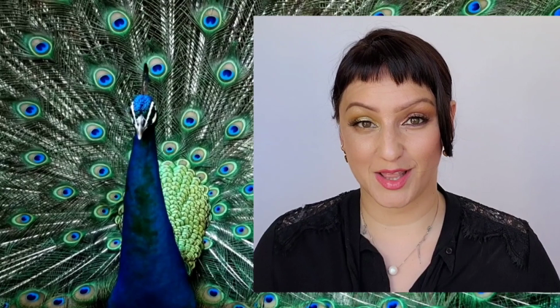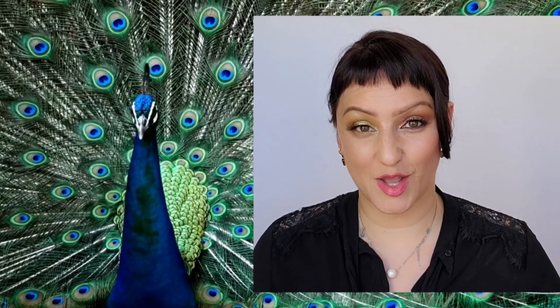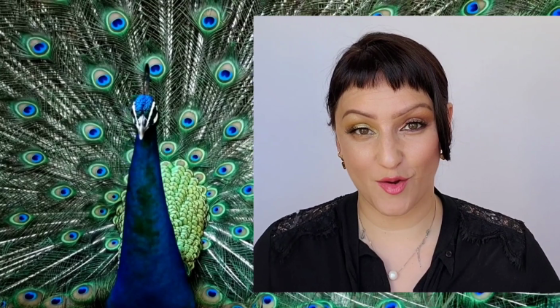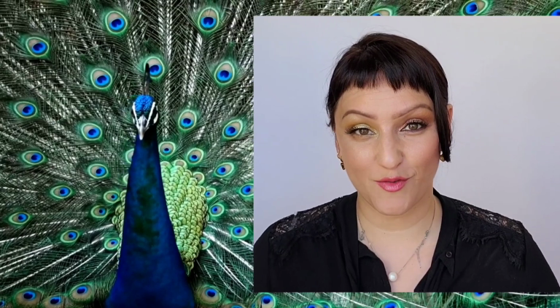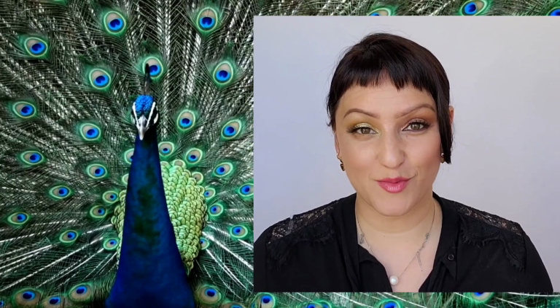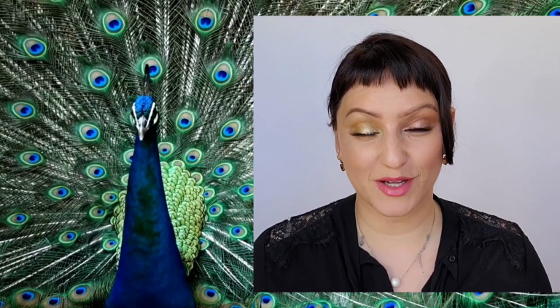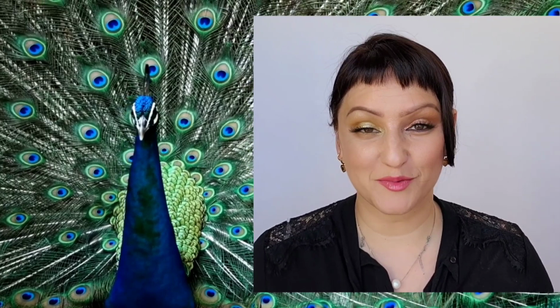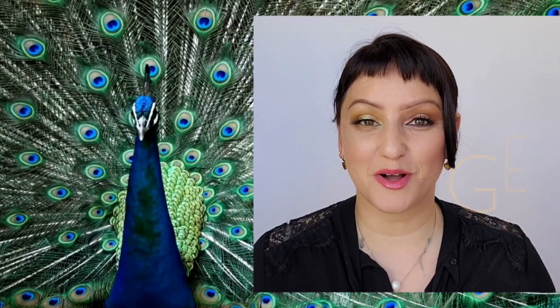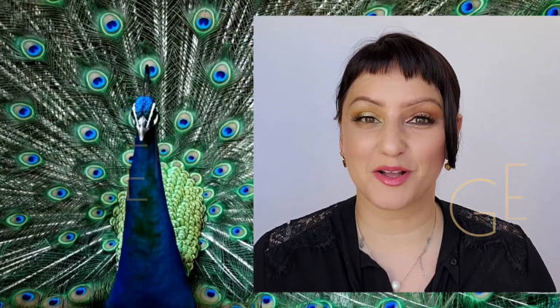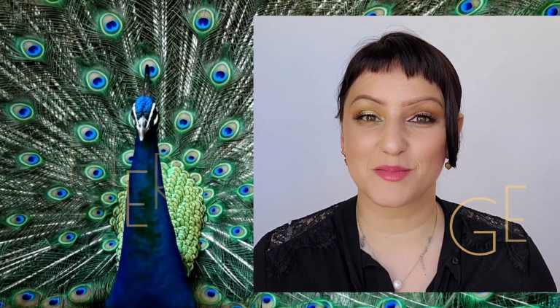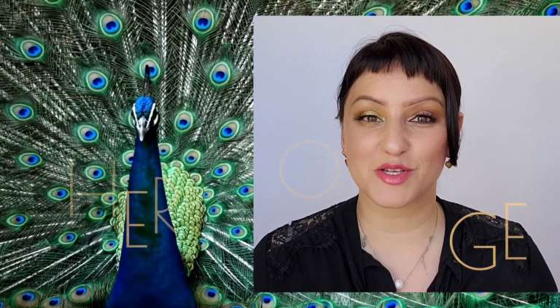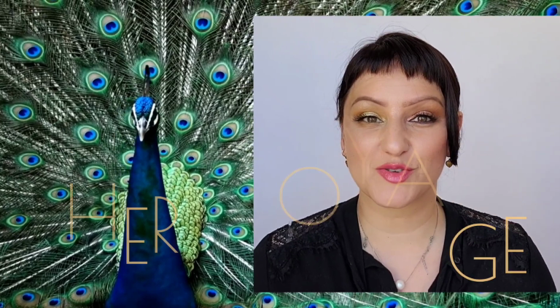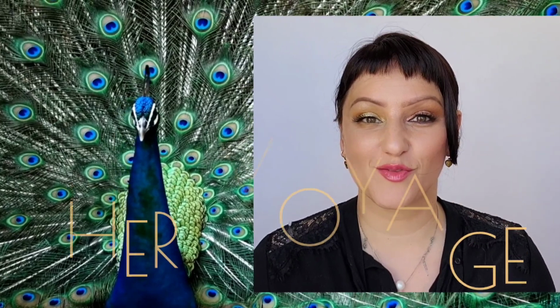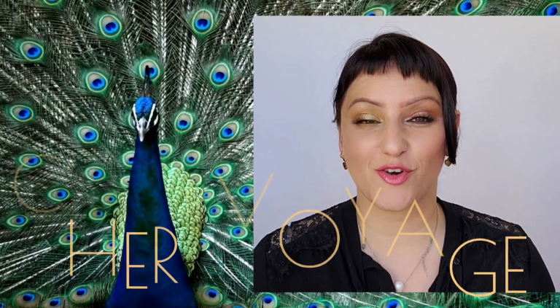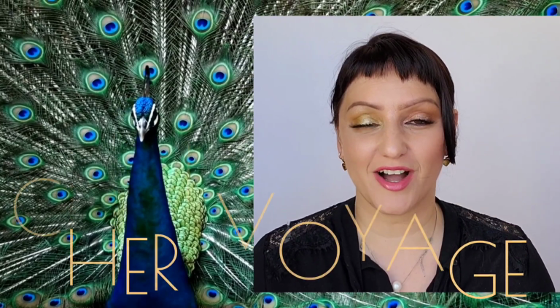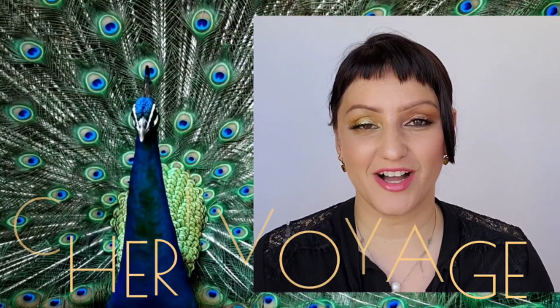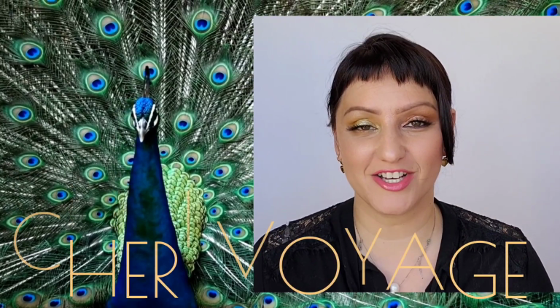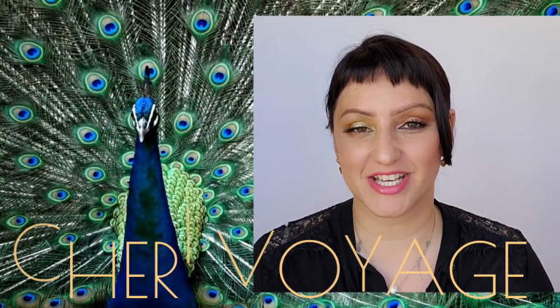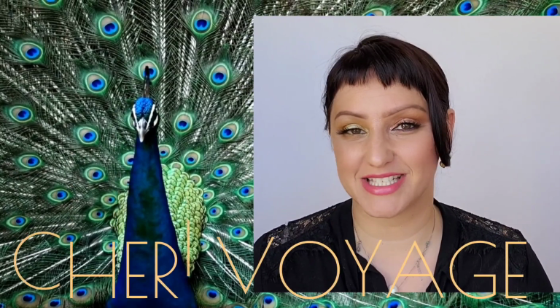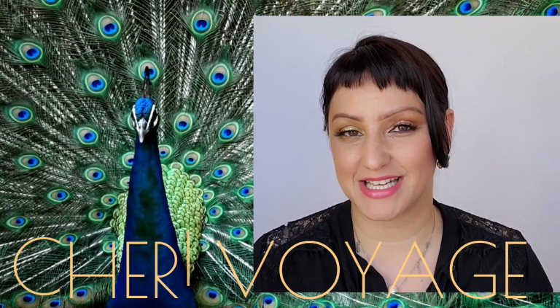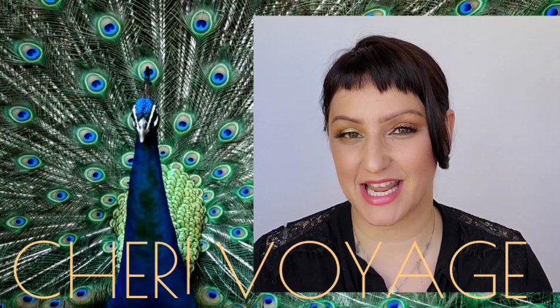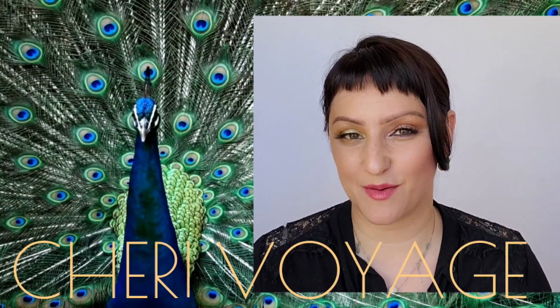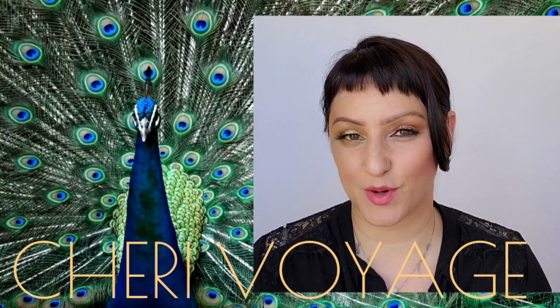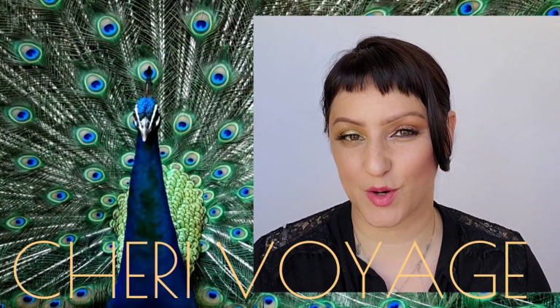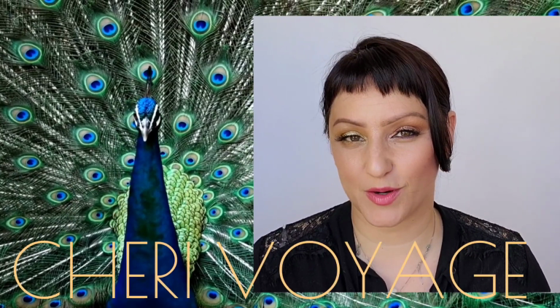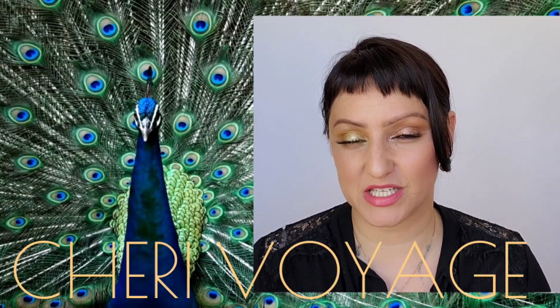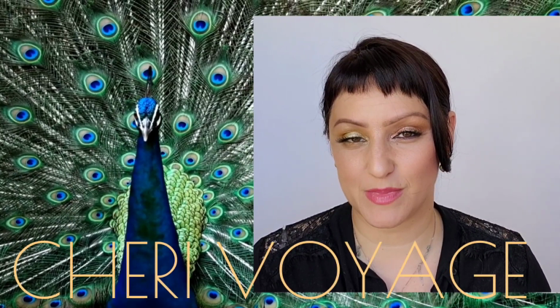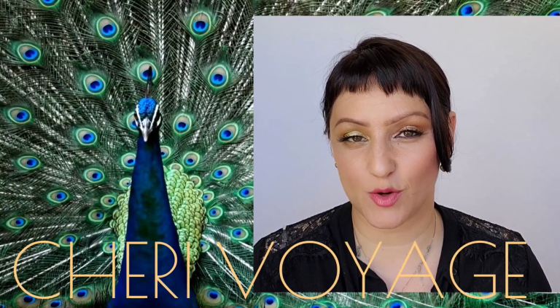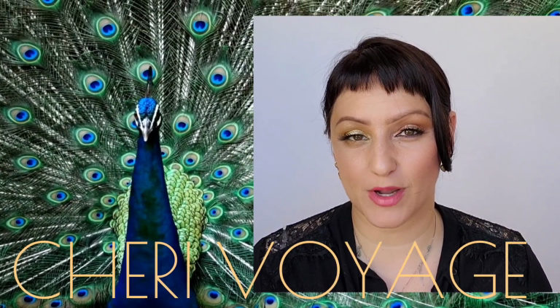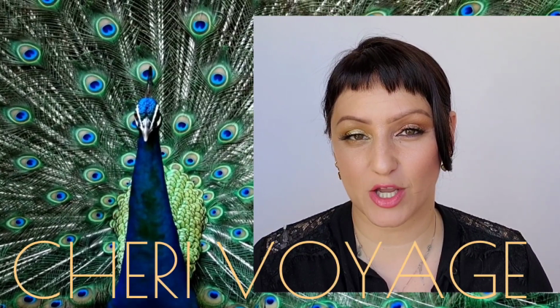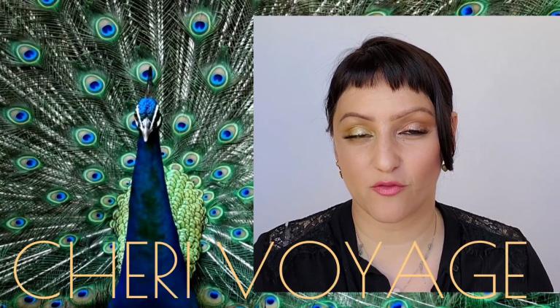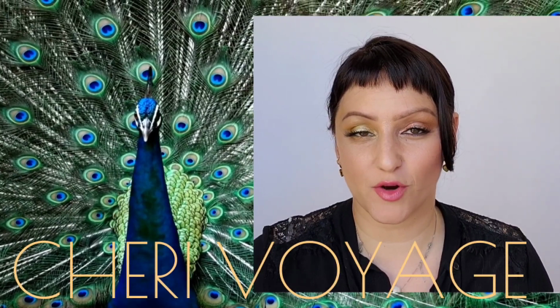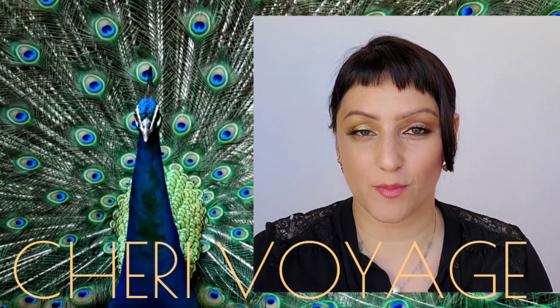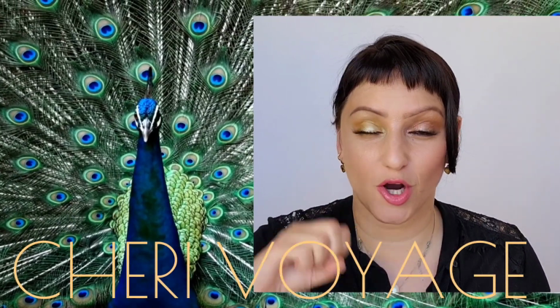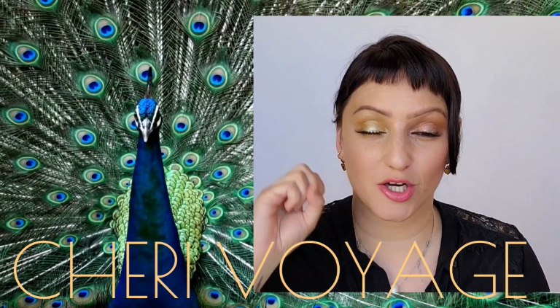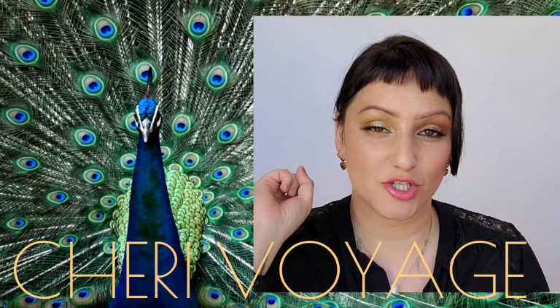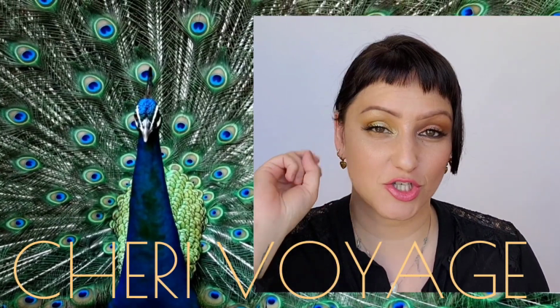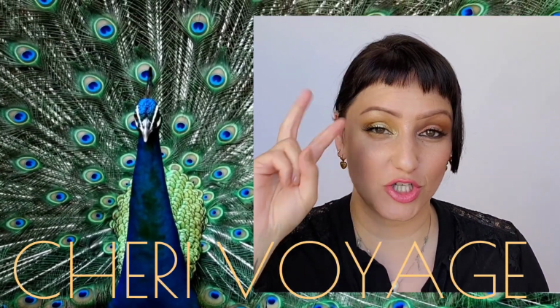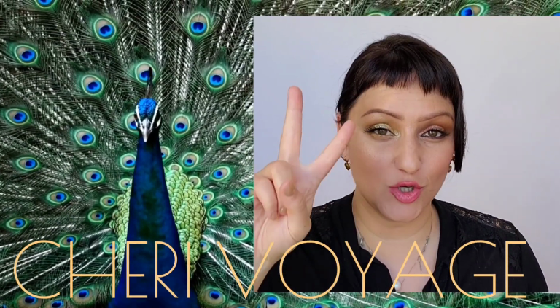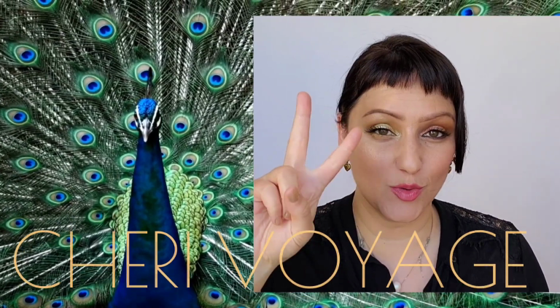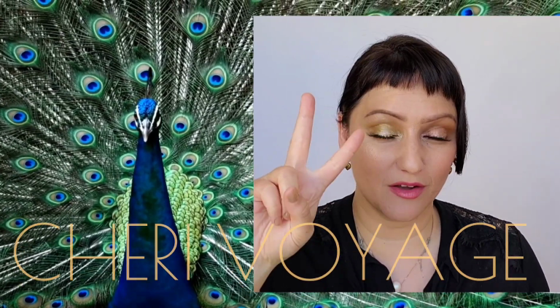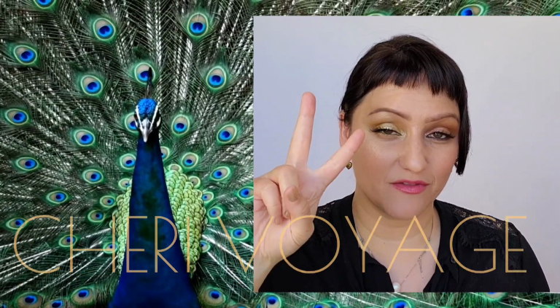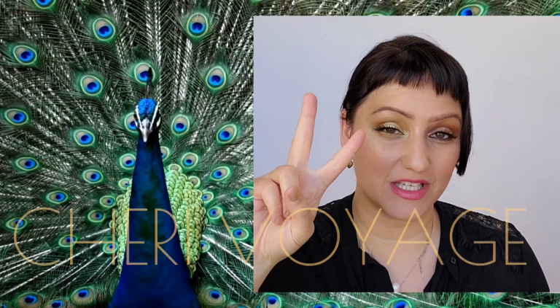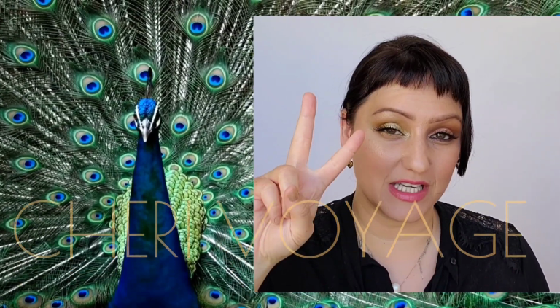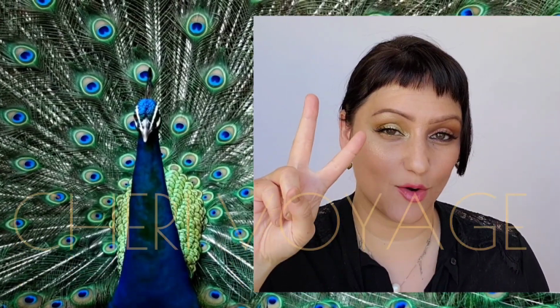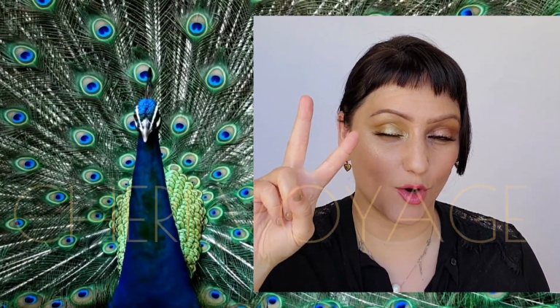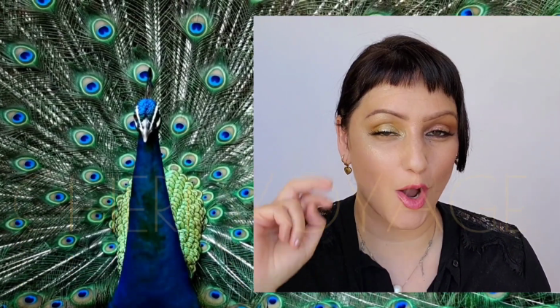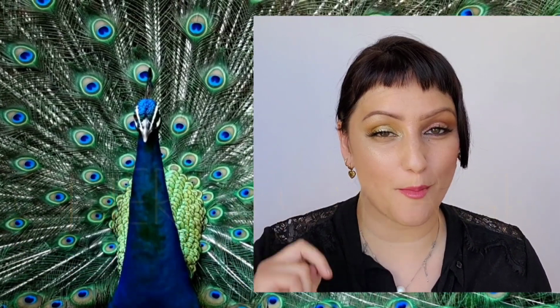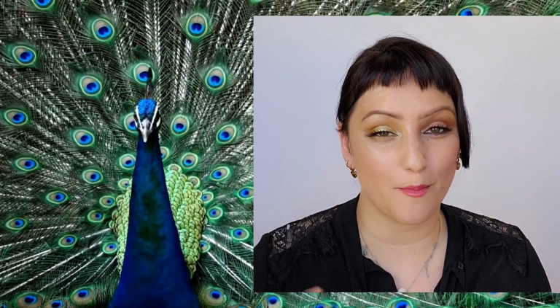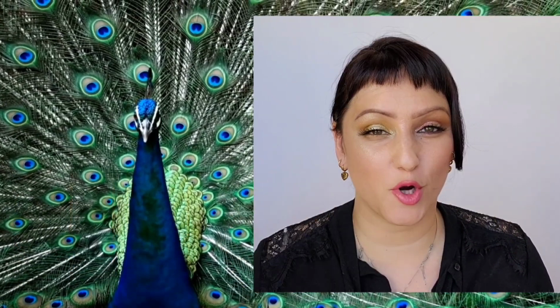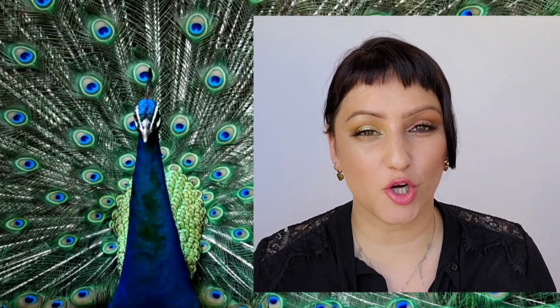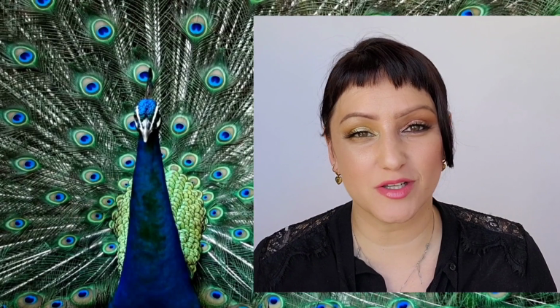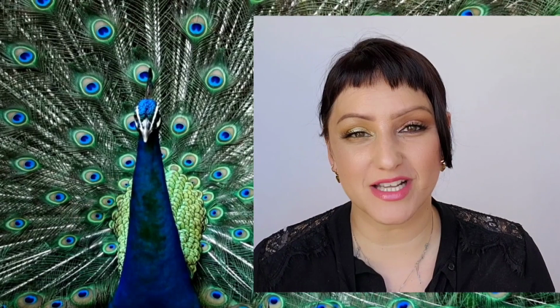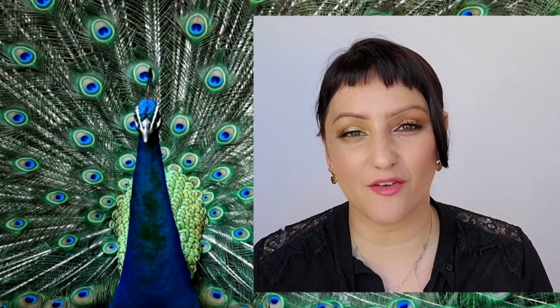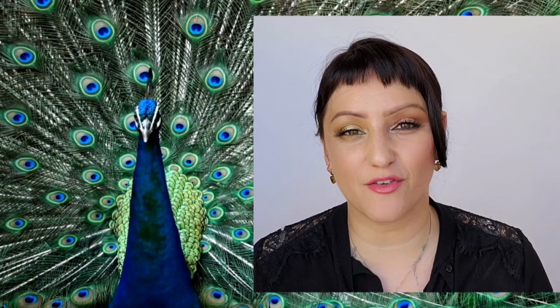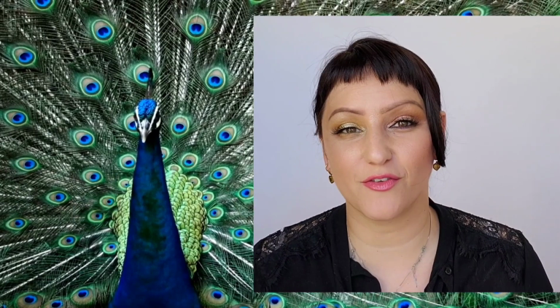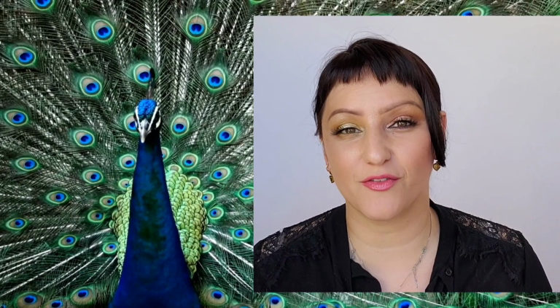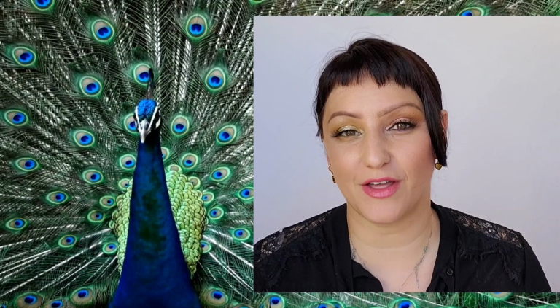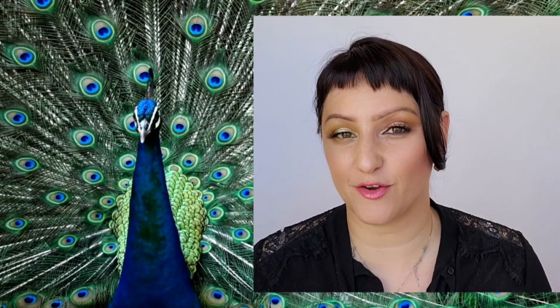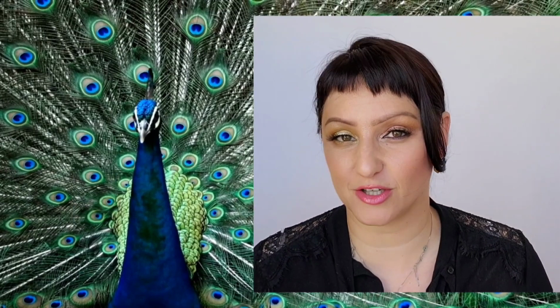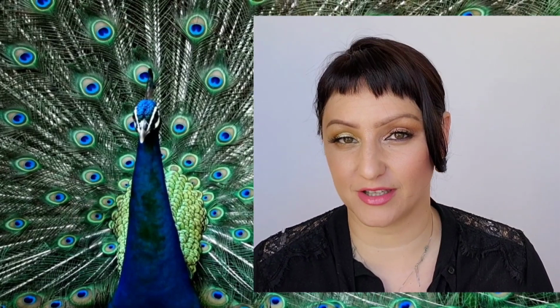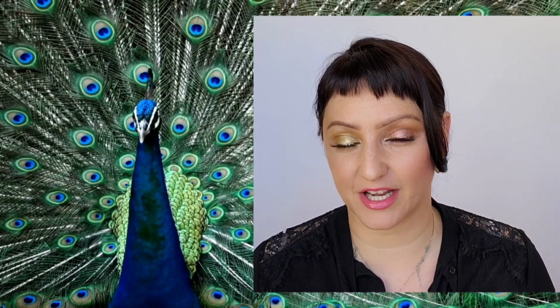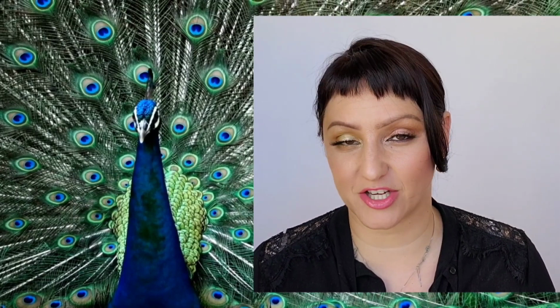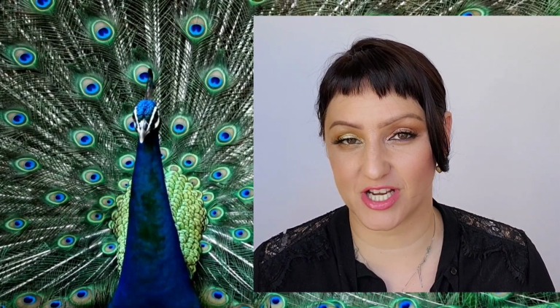Hello everyone, welcome to Shri Voyage. Today we're going to be going over part two of the Dior Birds of a Feather collection.